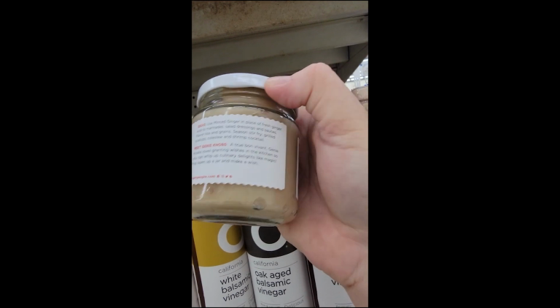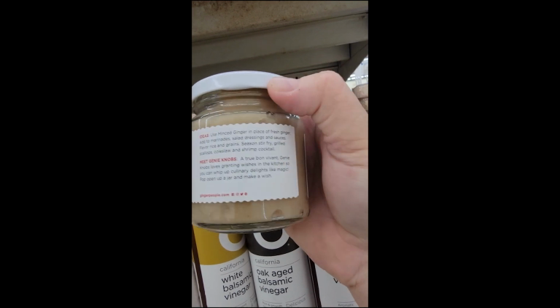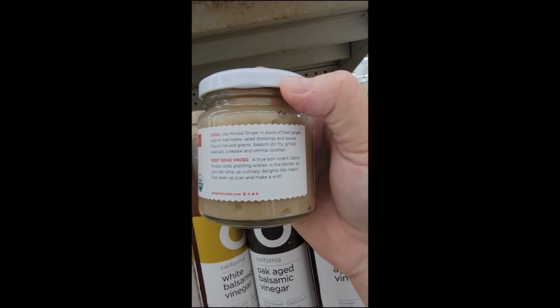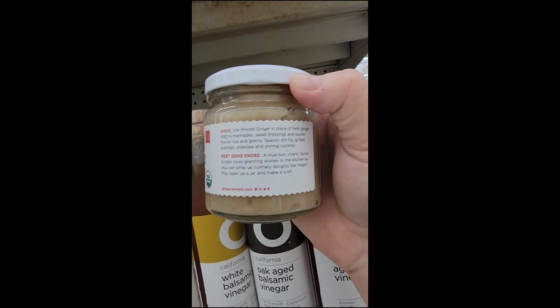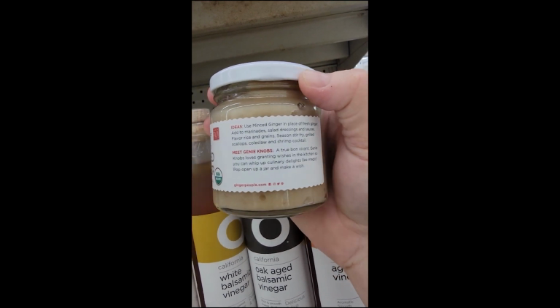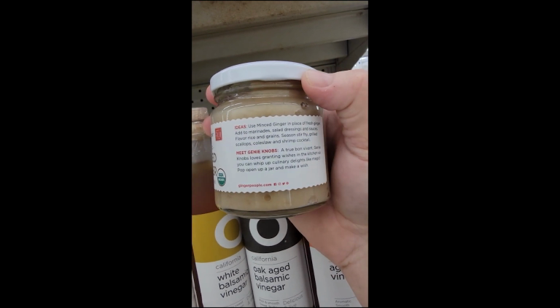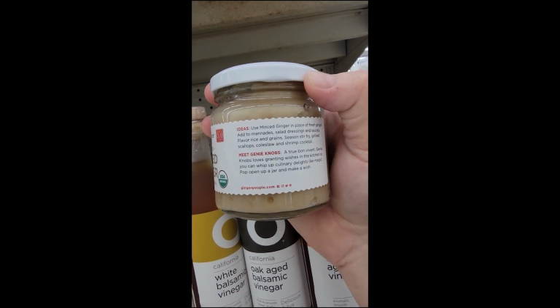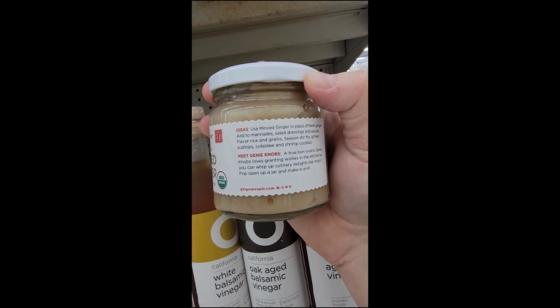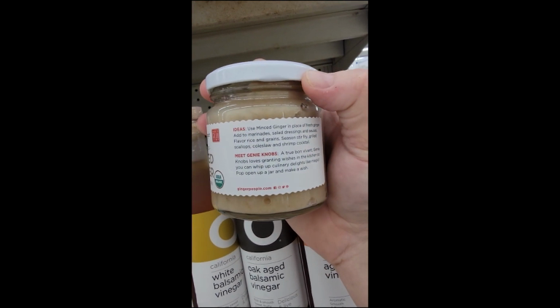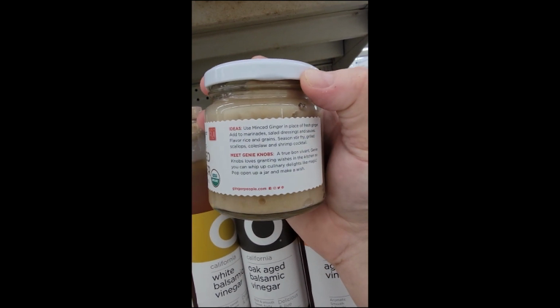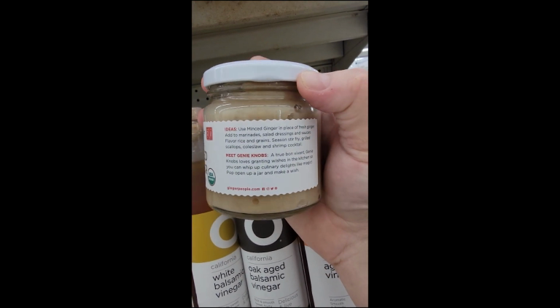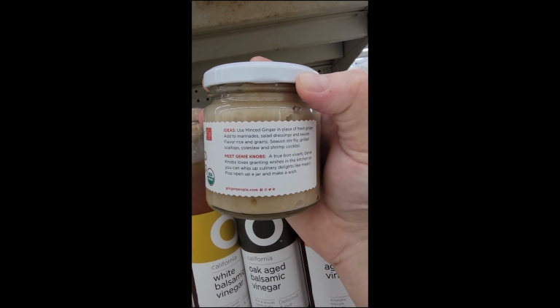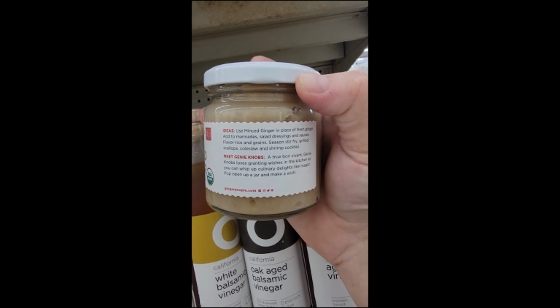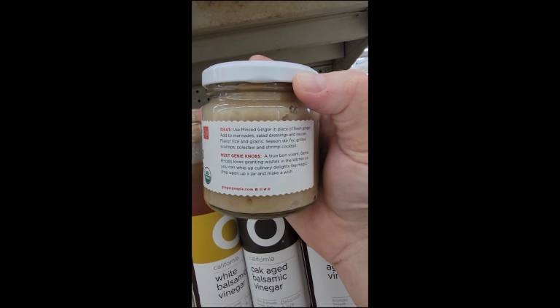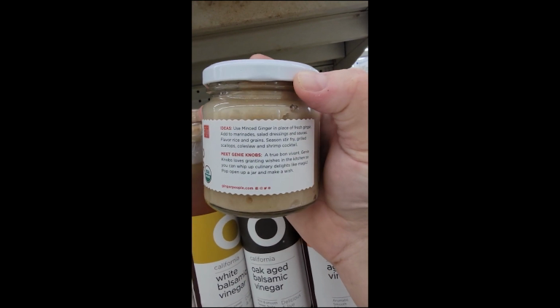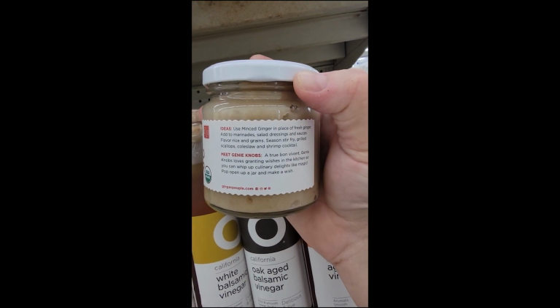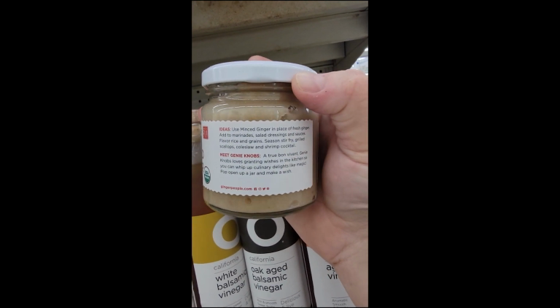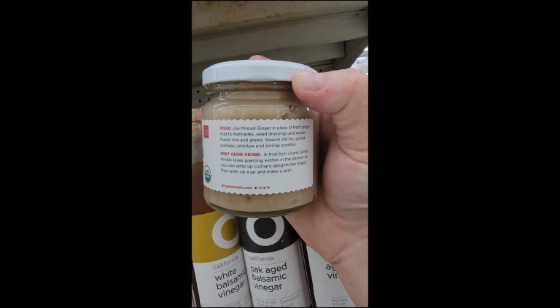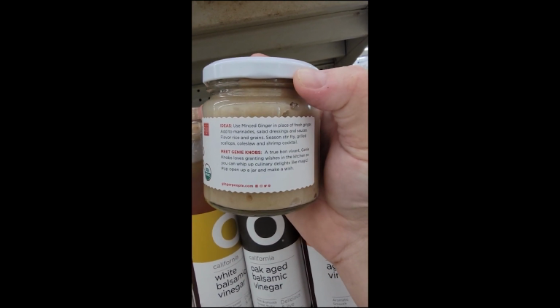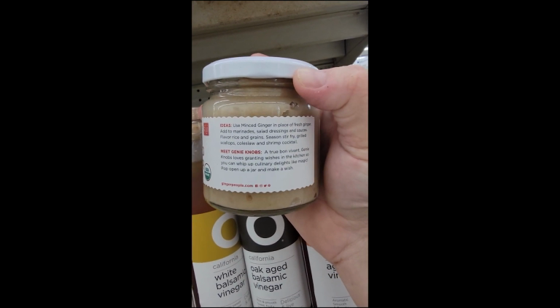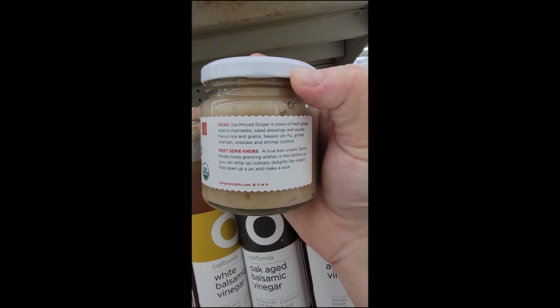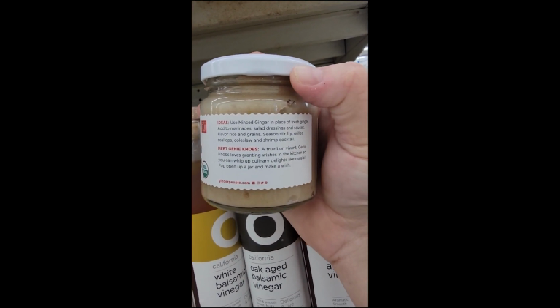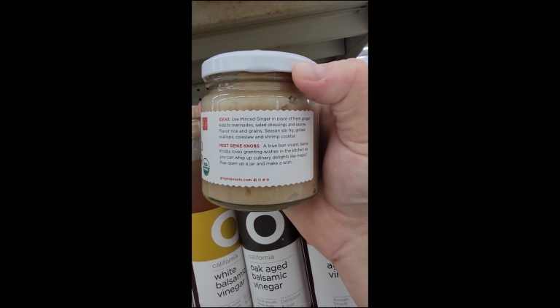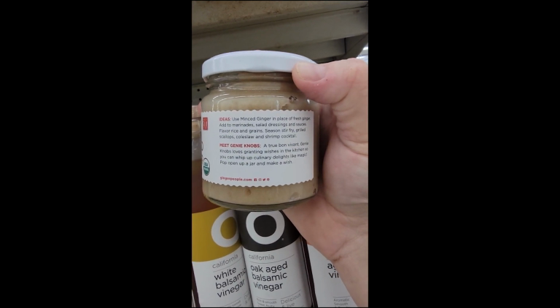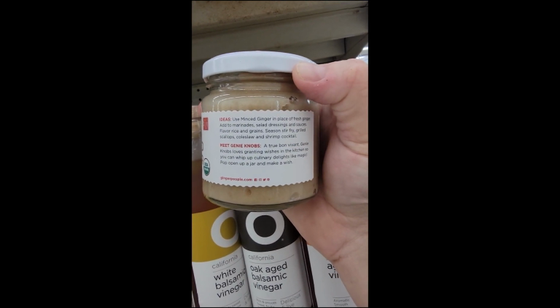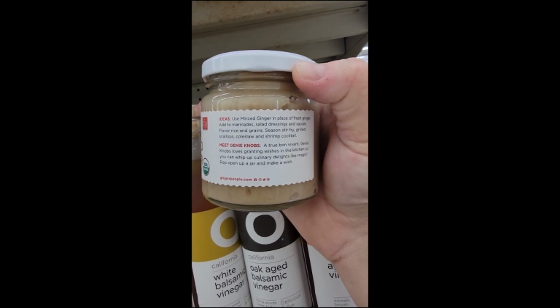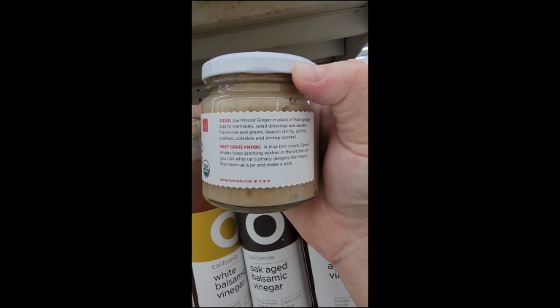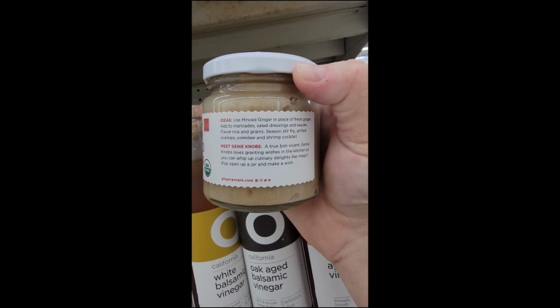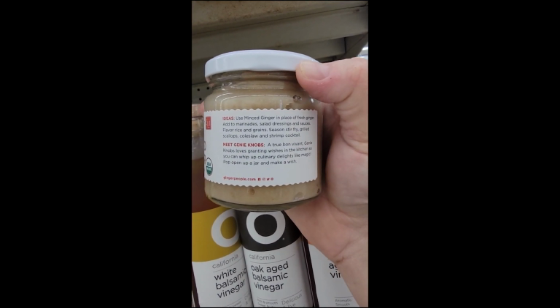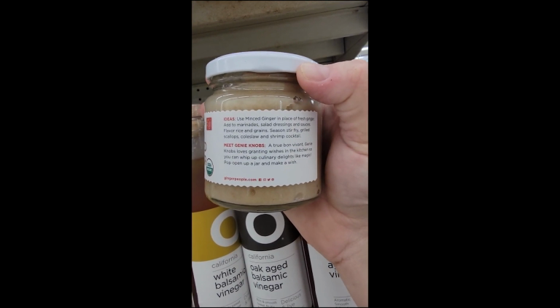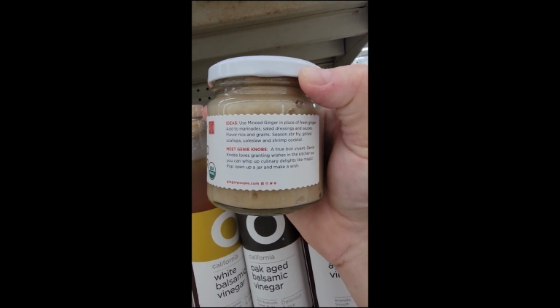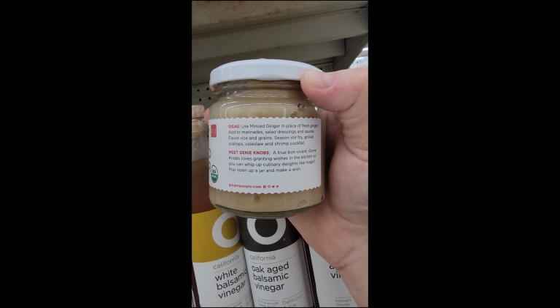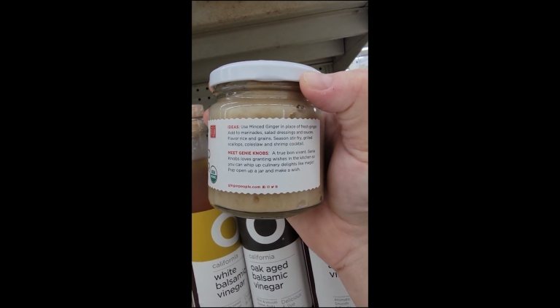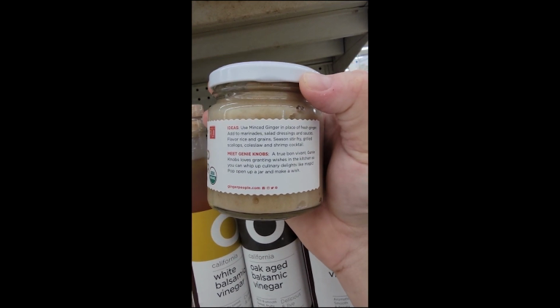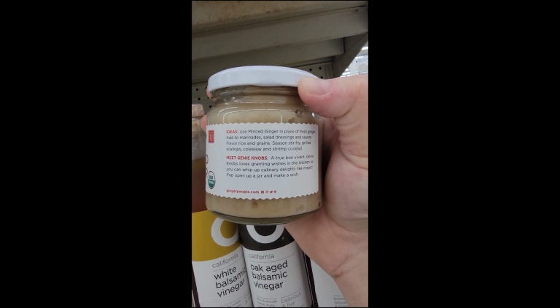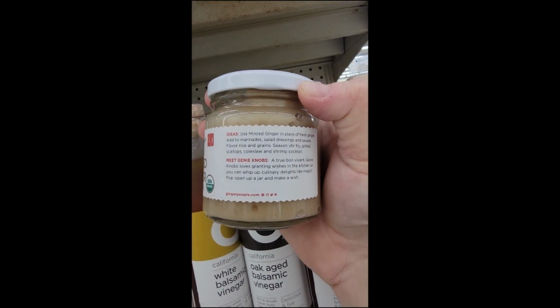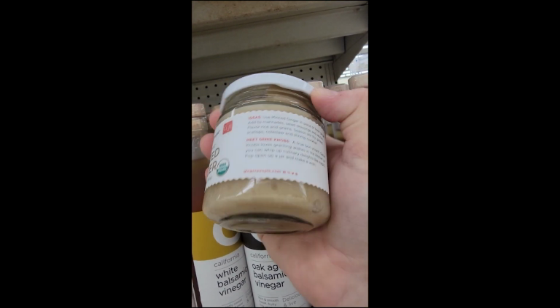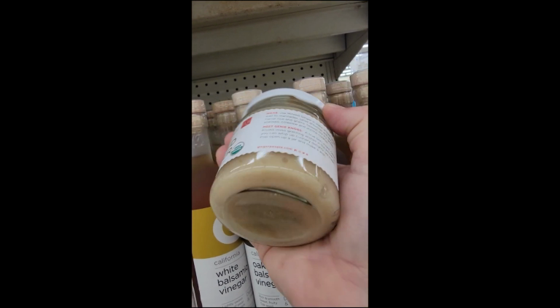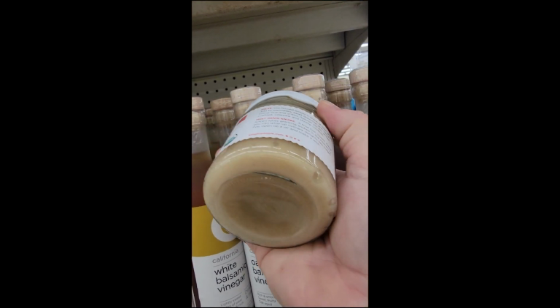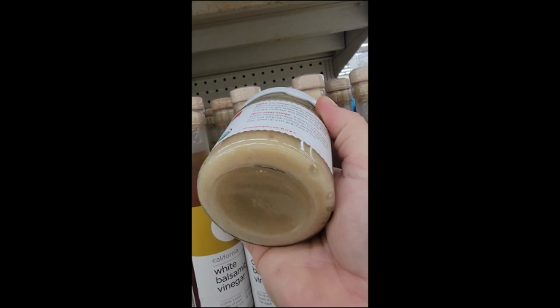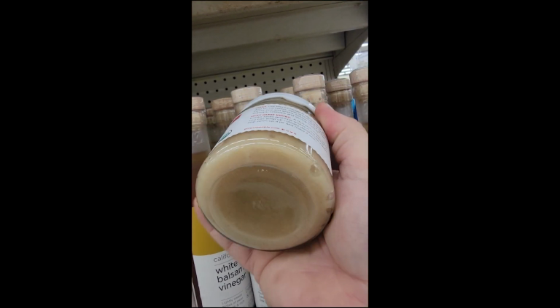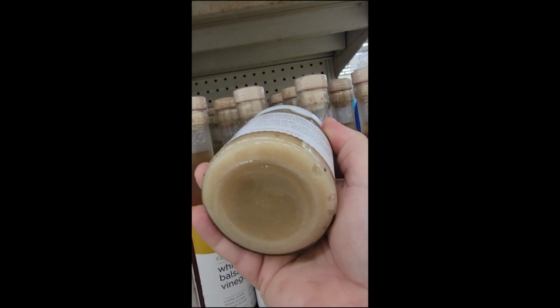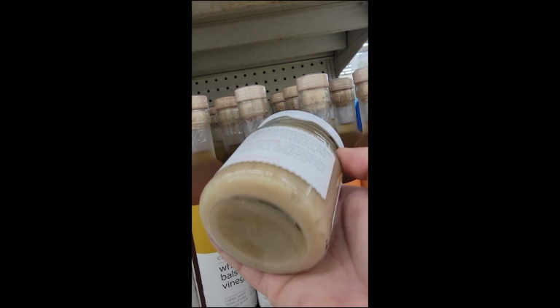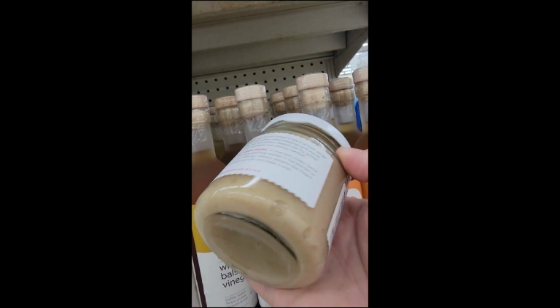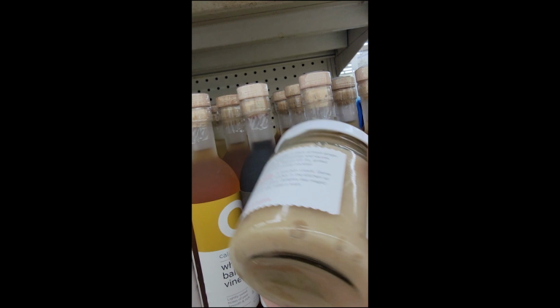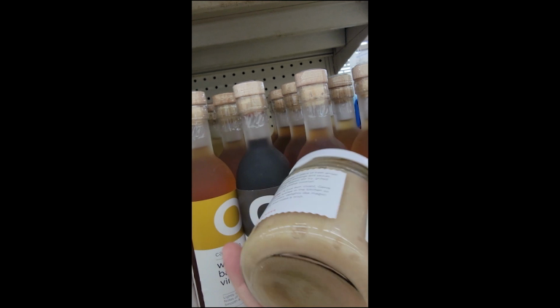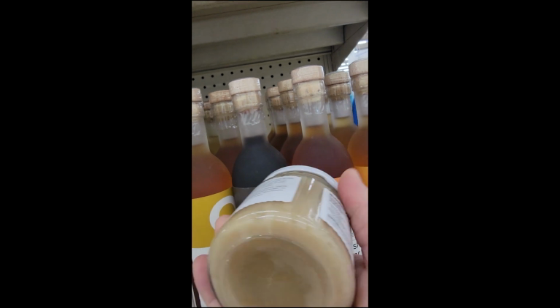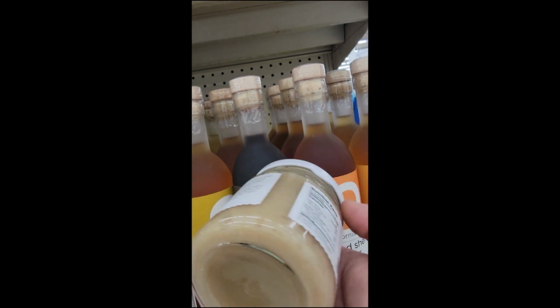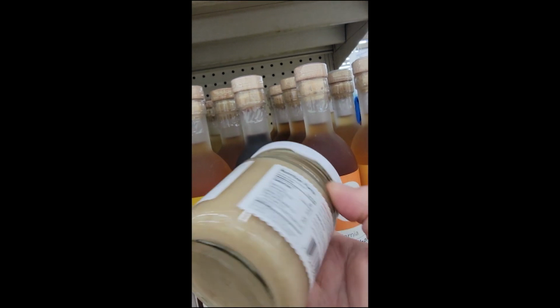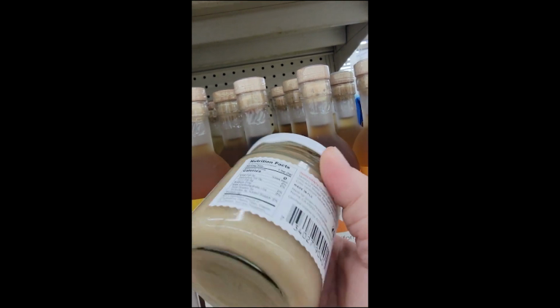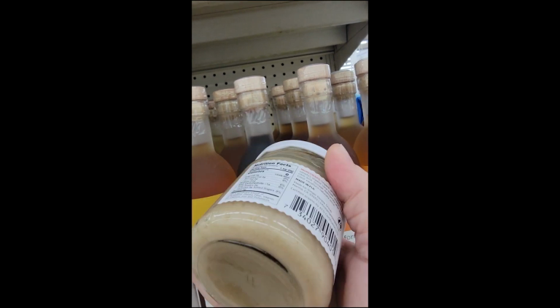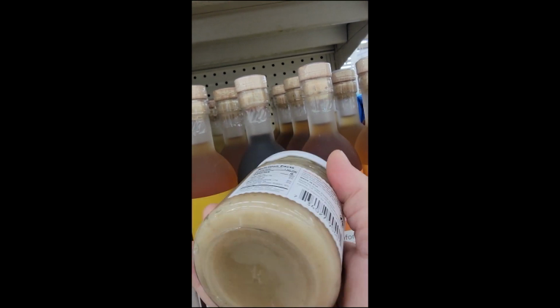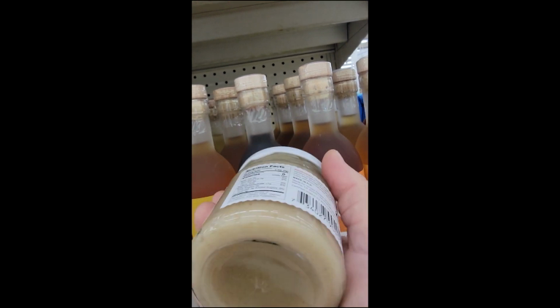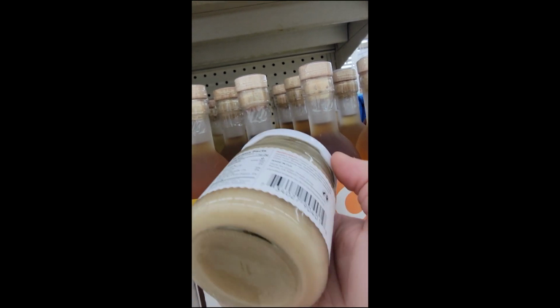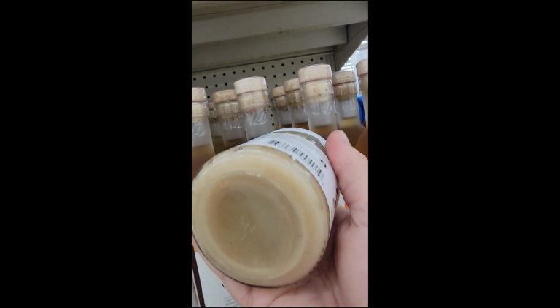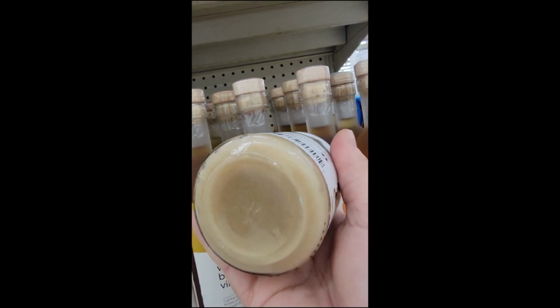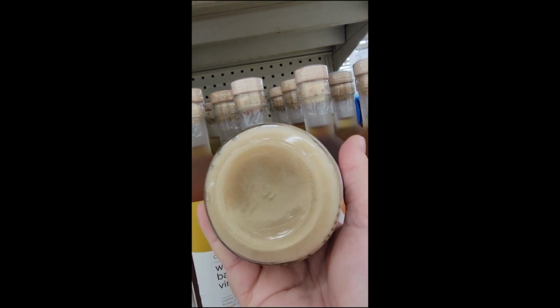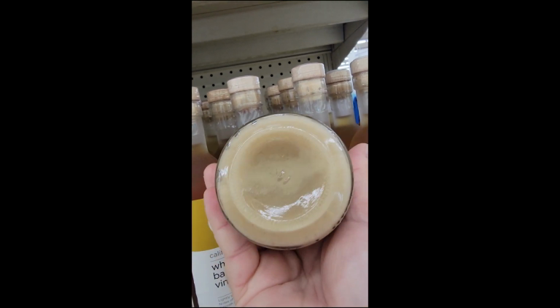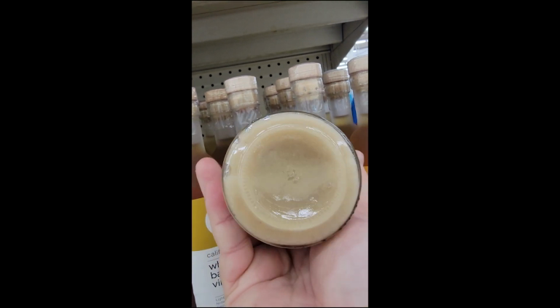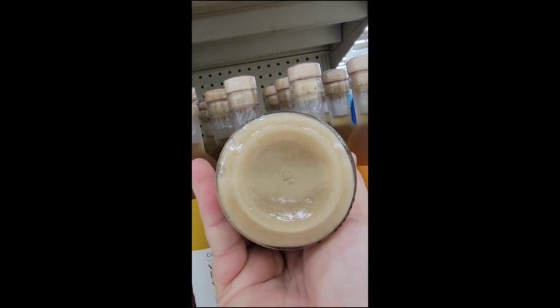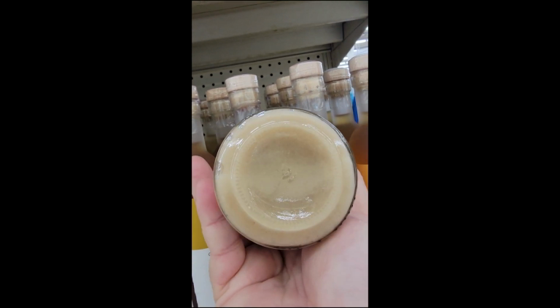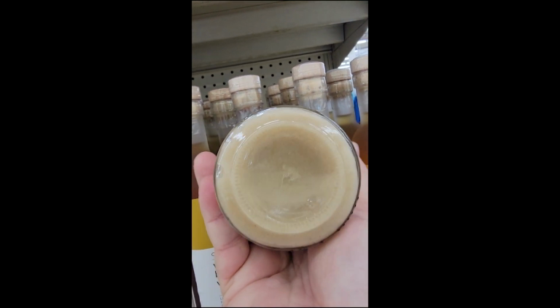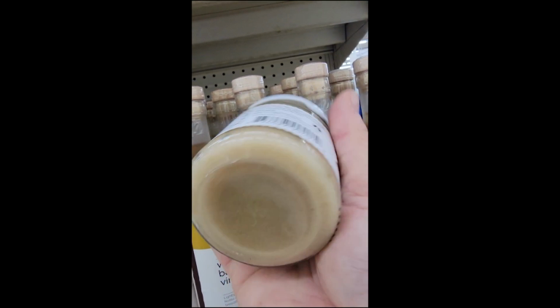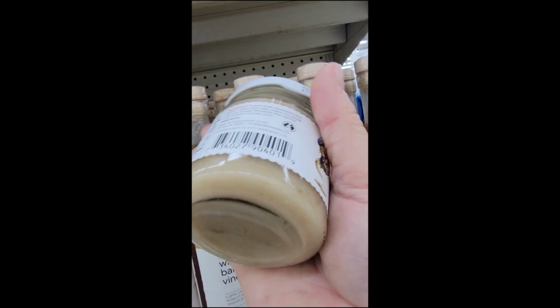When I look at this, I do wonder how sweet it is, because it does contain cane sugar and rice vinegar in addition to organic ginger.